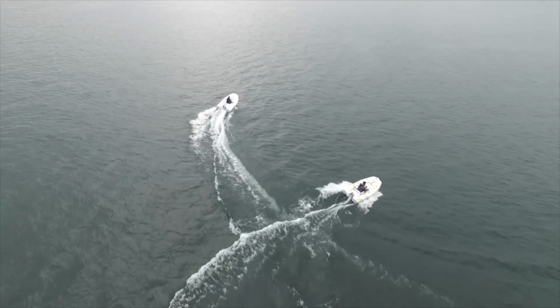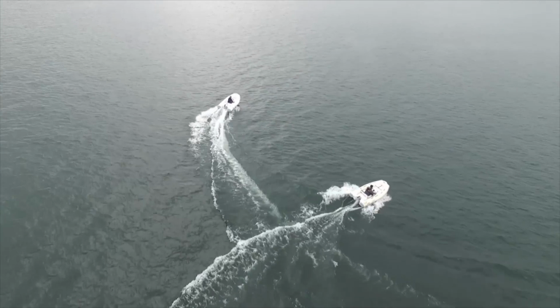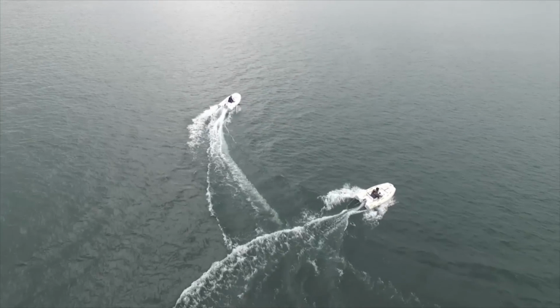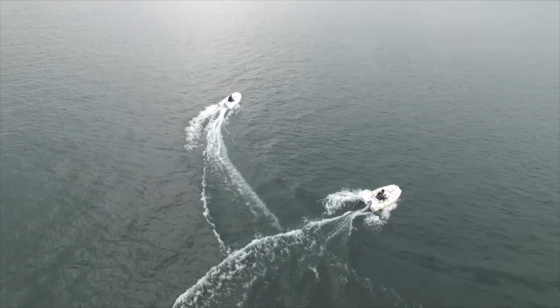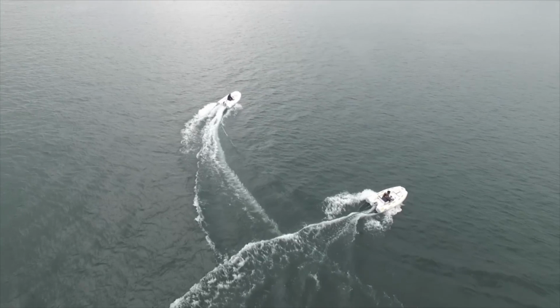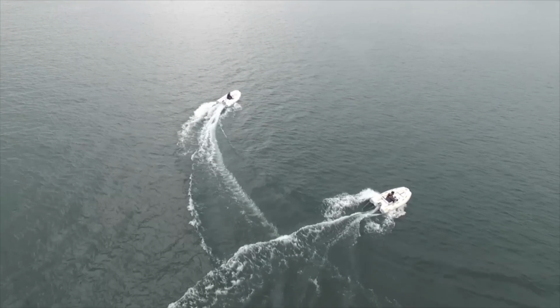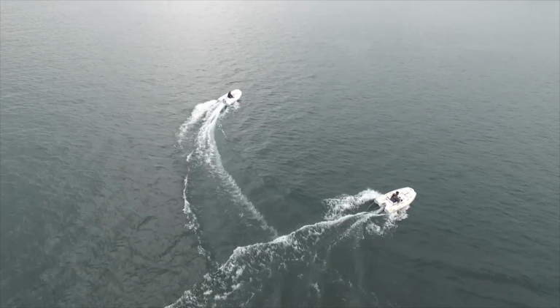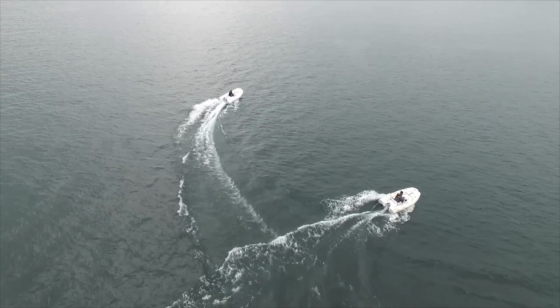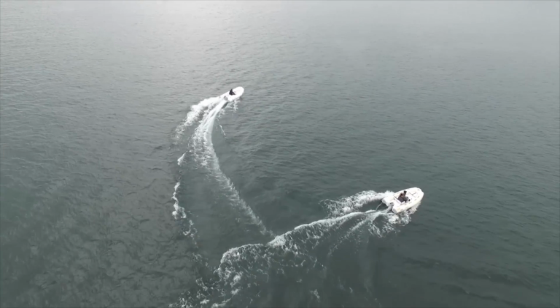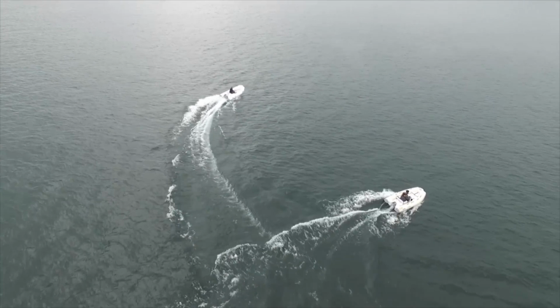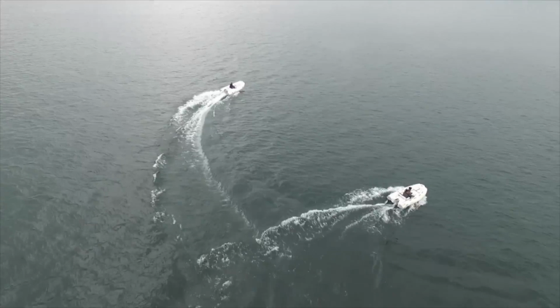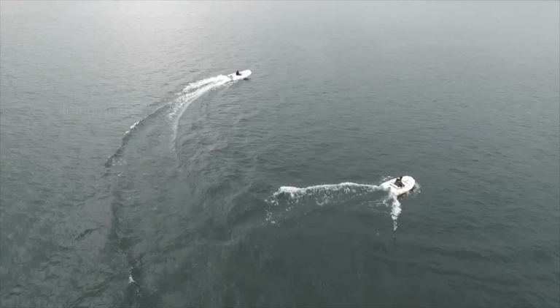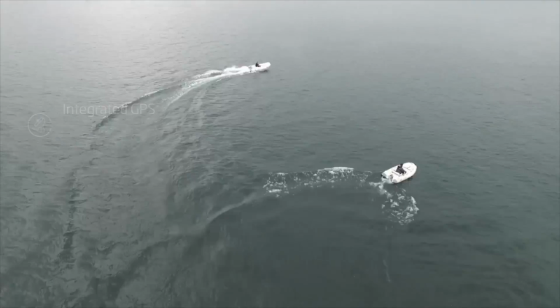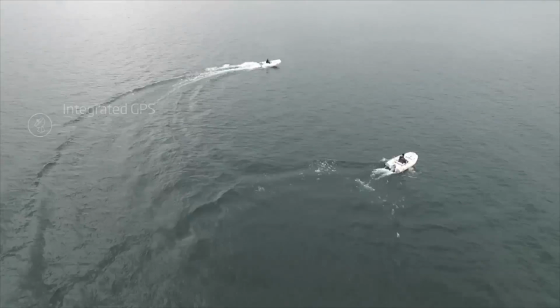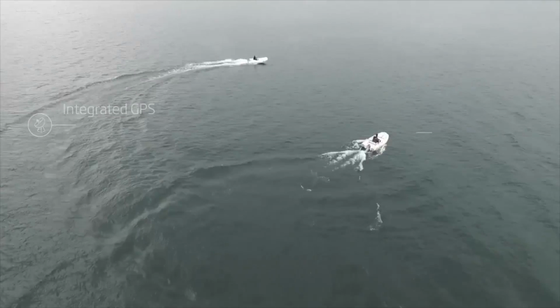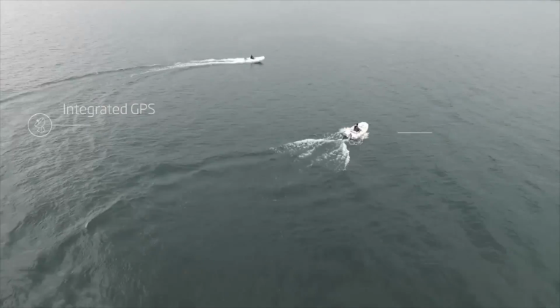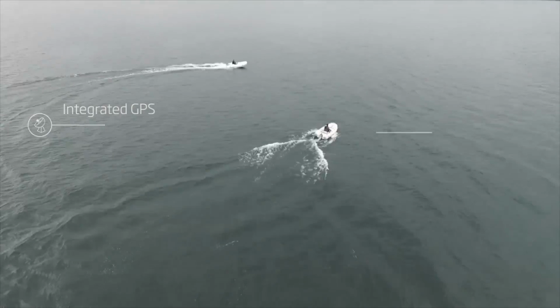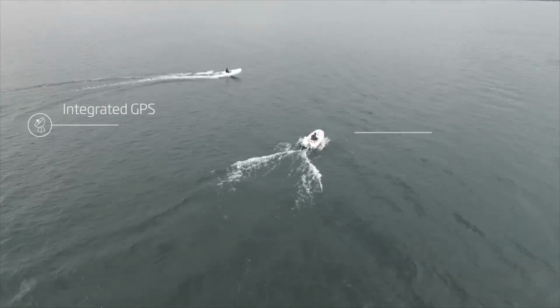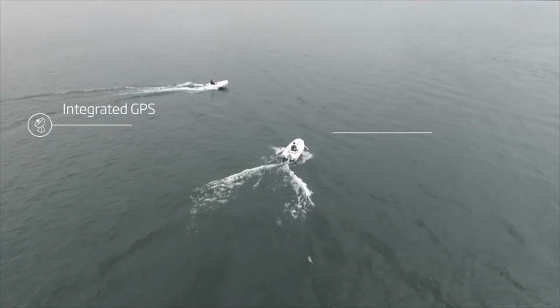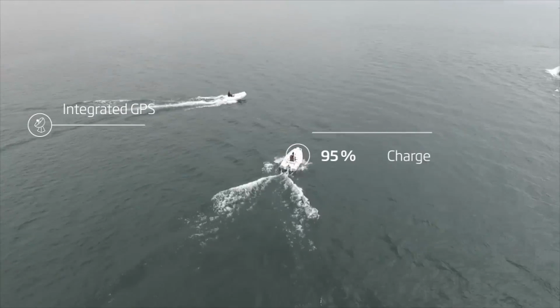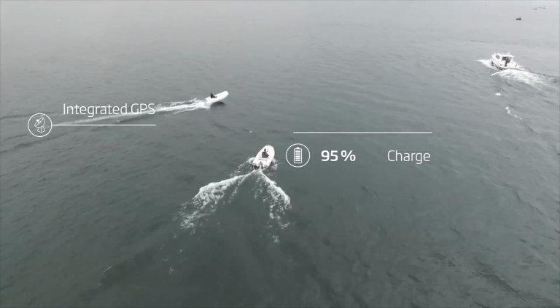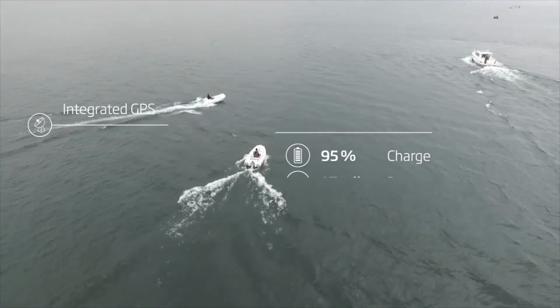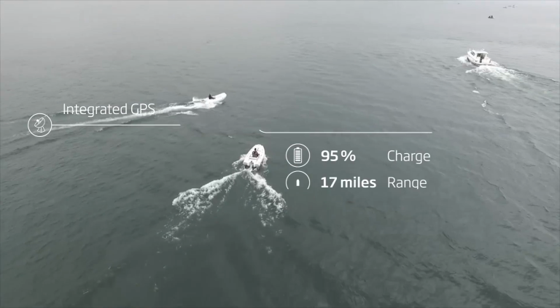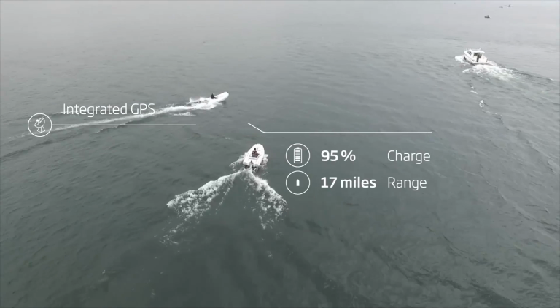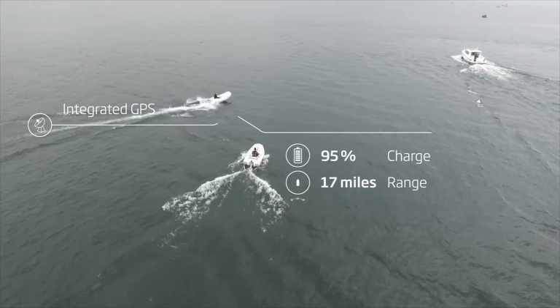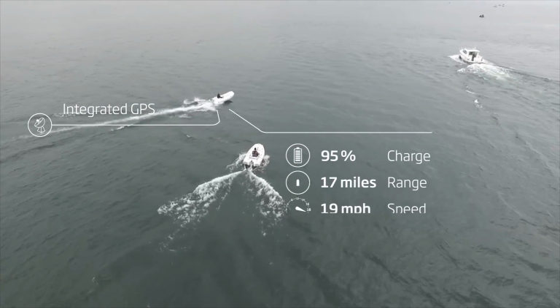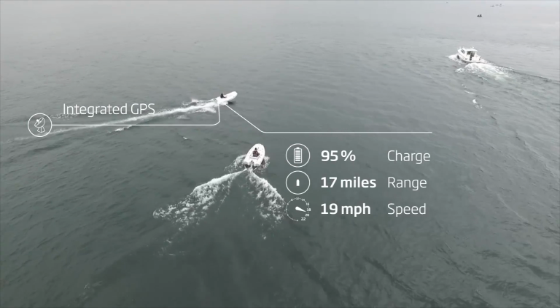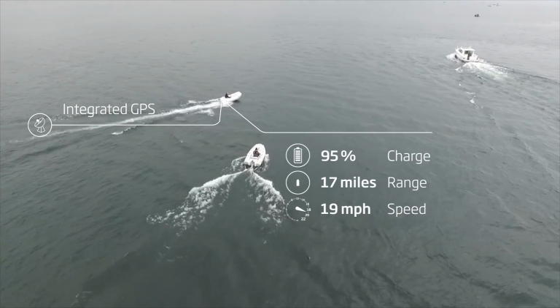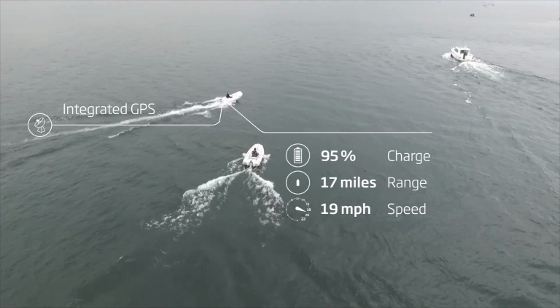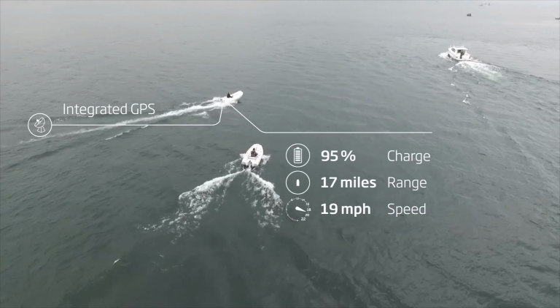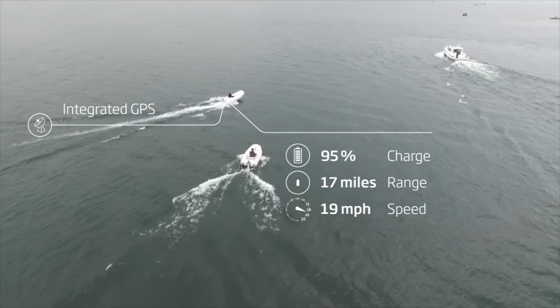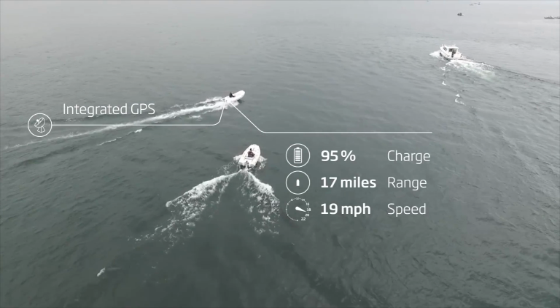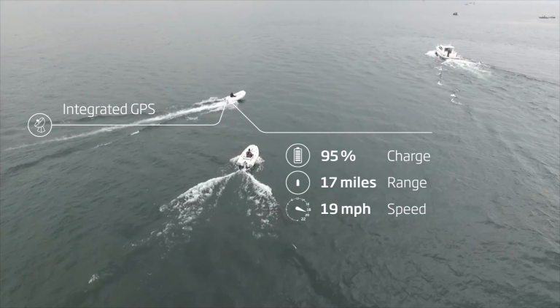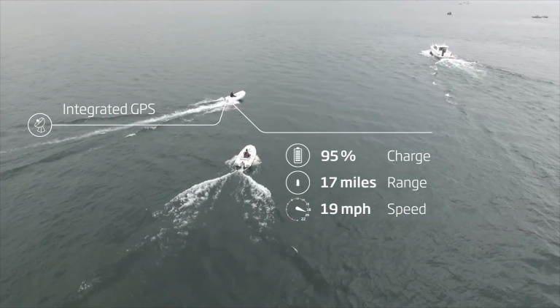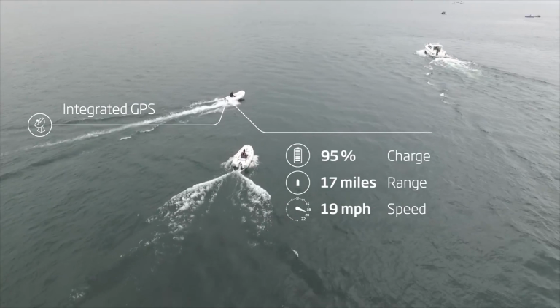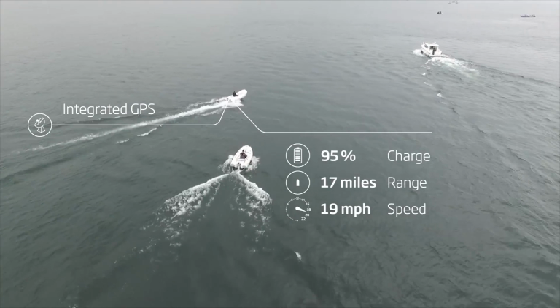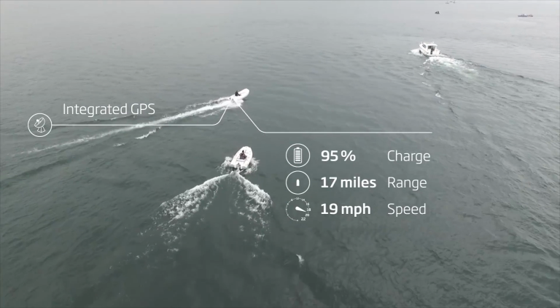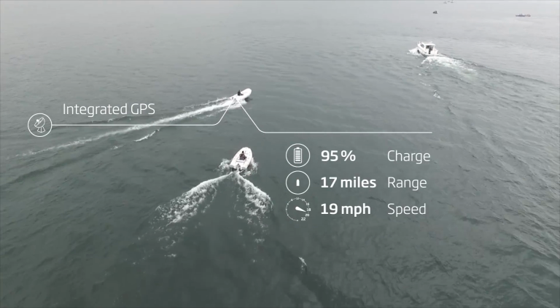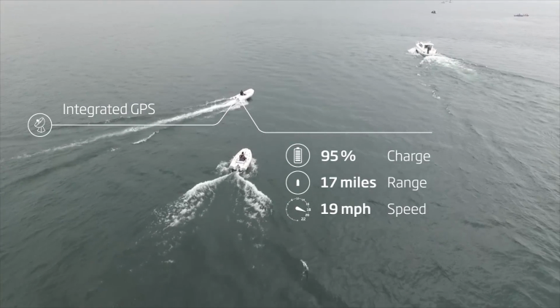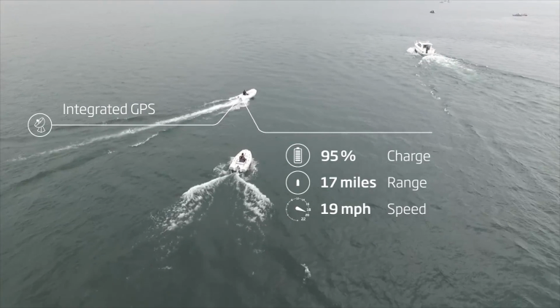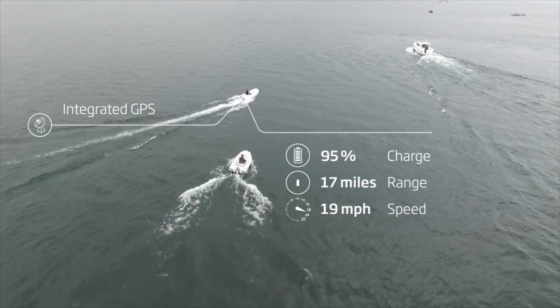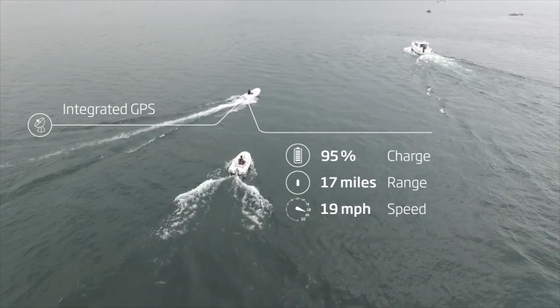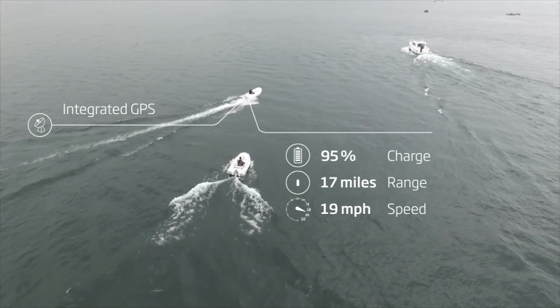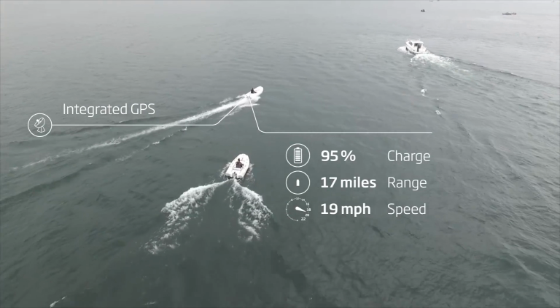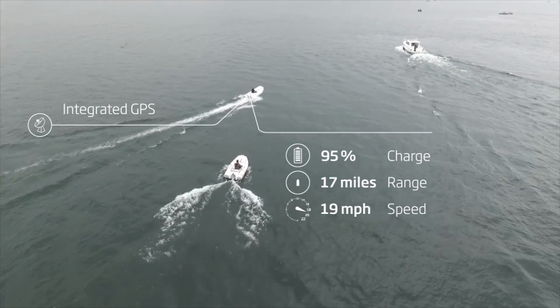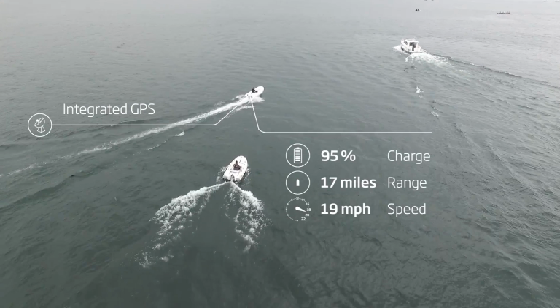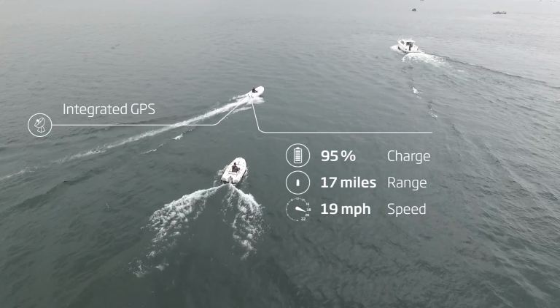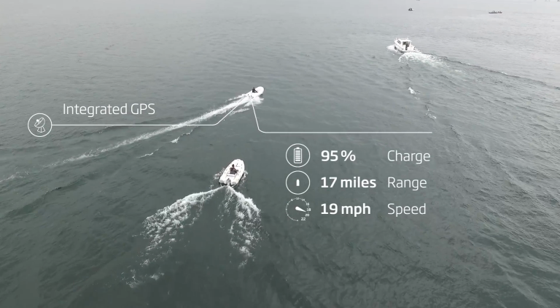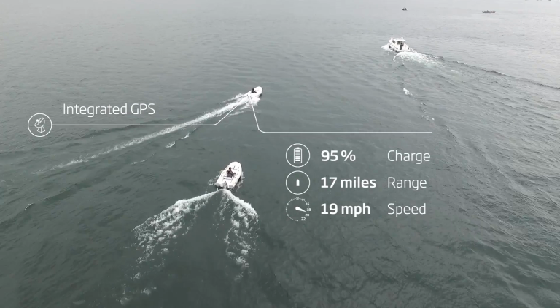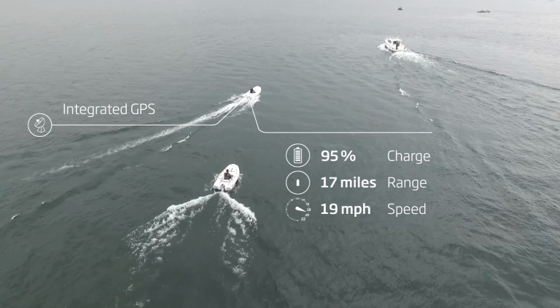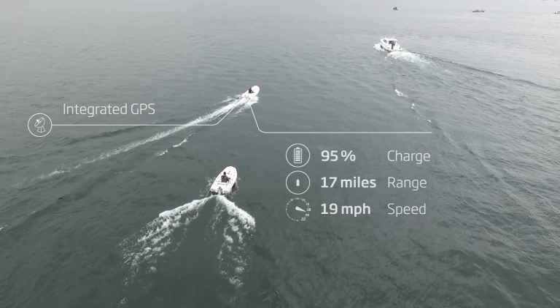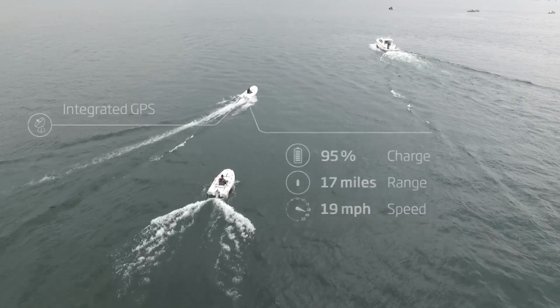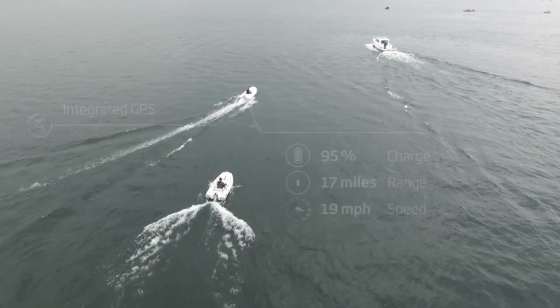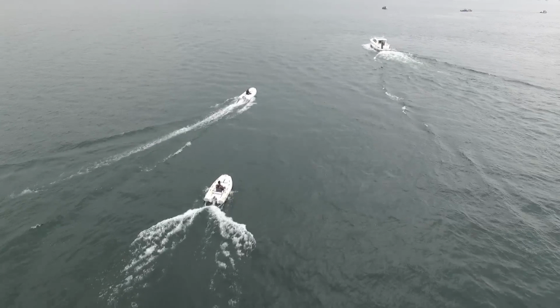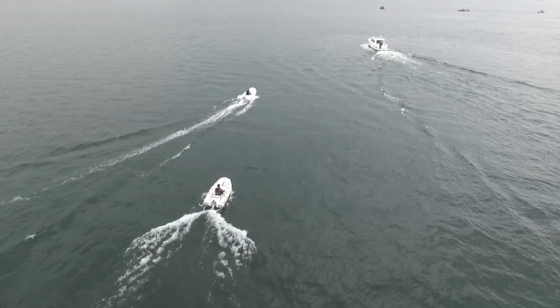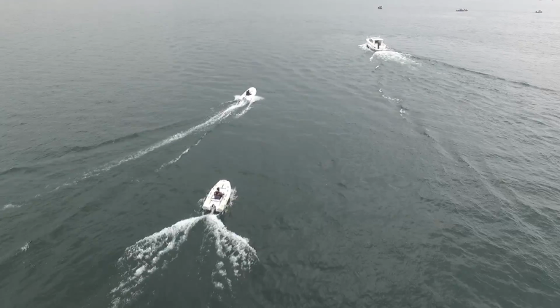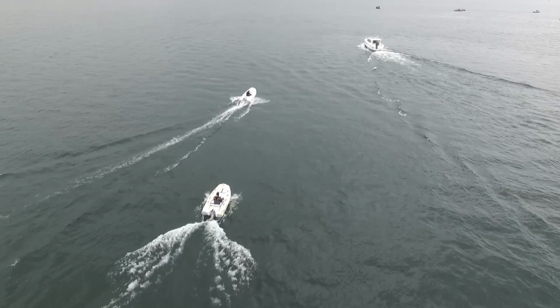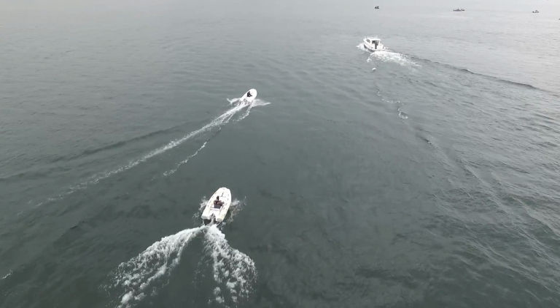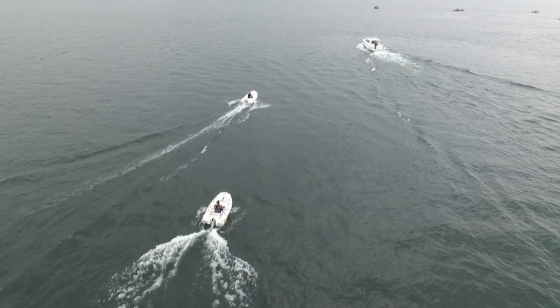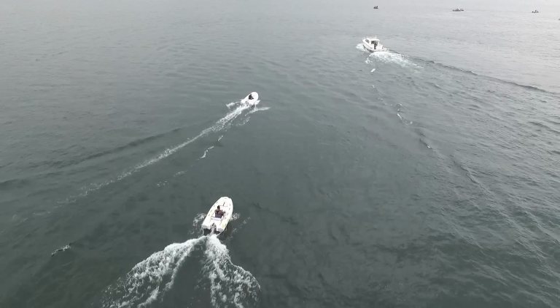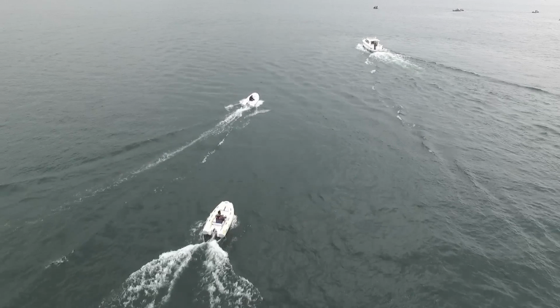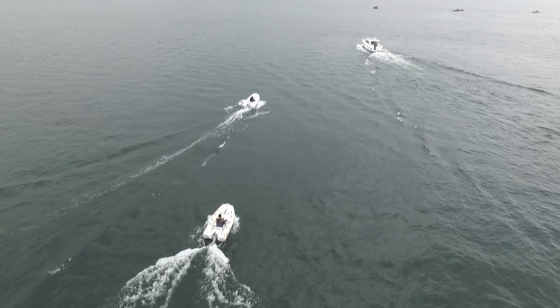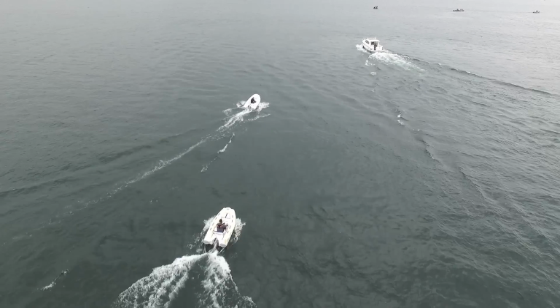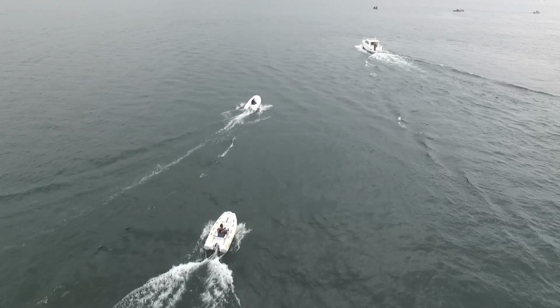Its integrated GPS and on-board computer deliver precise speed, power consumption, and remaining range information in real time.